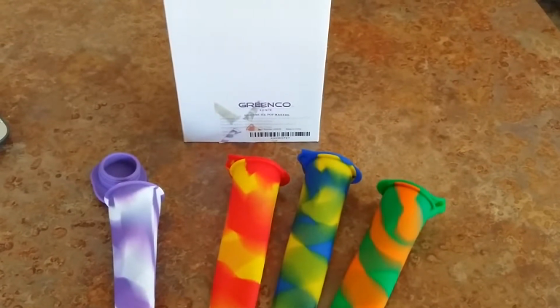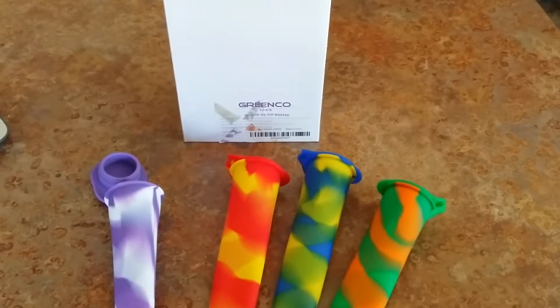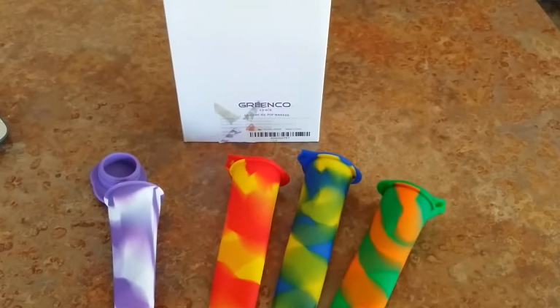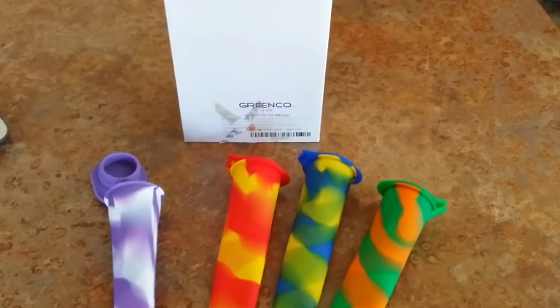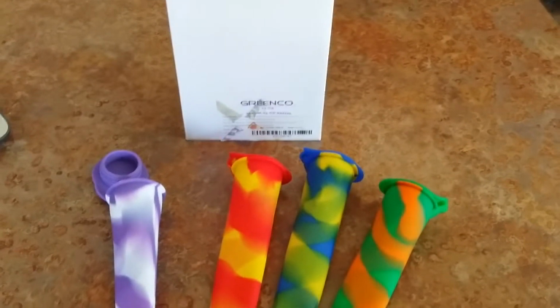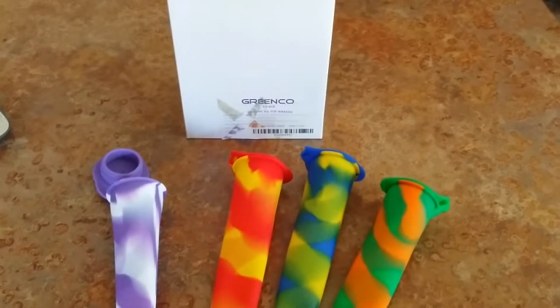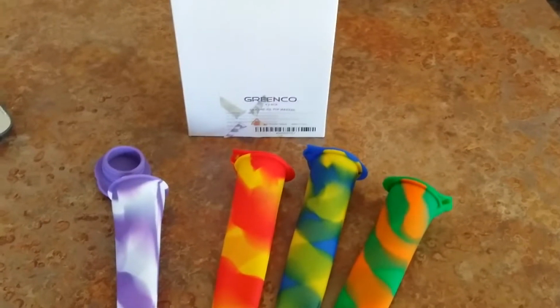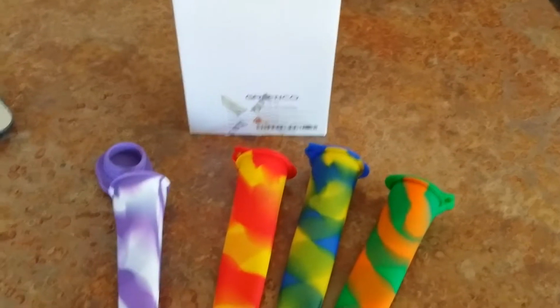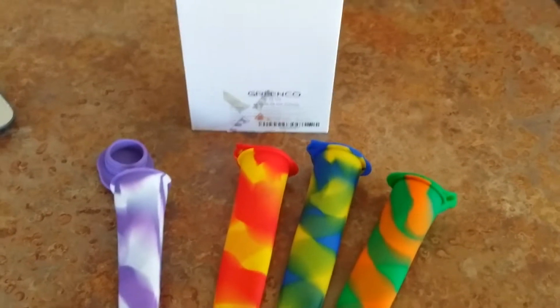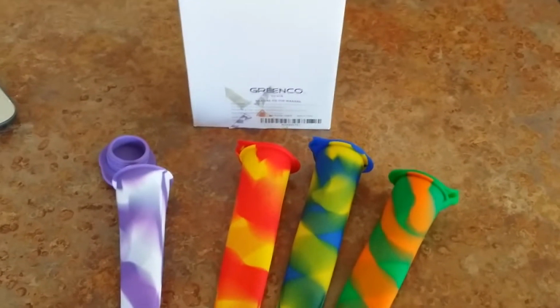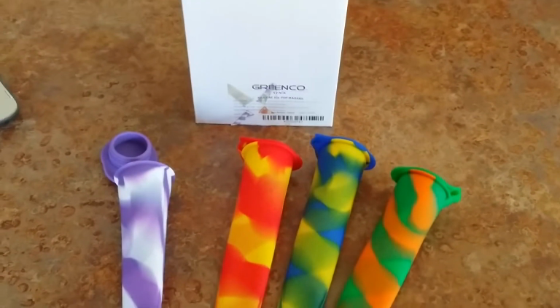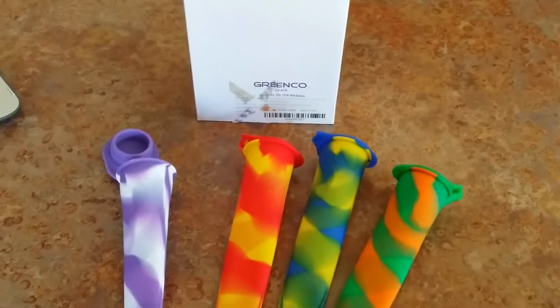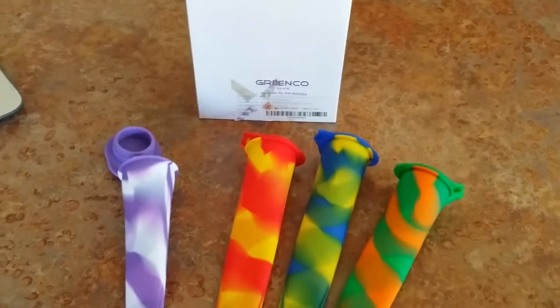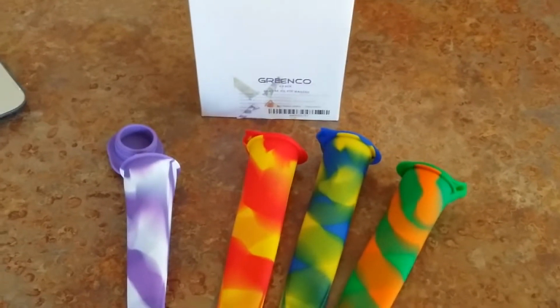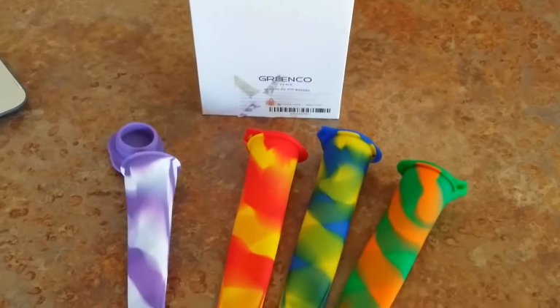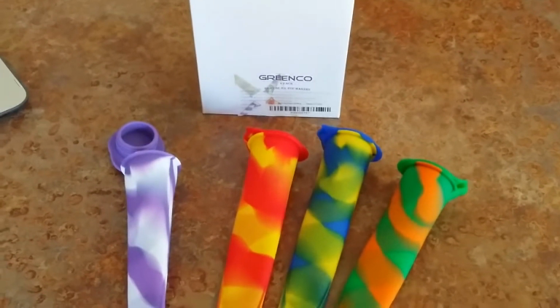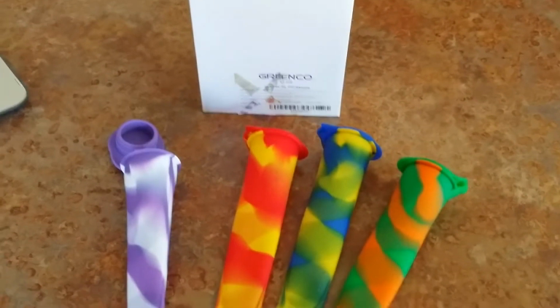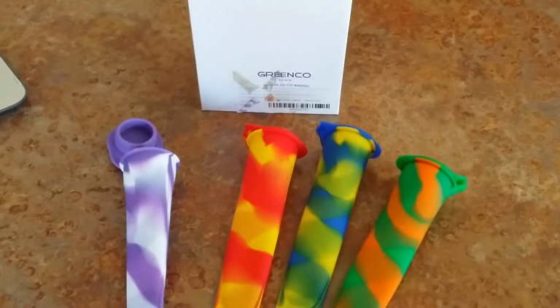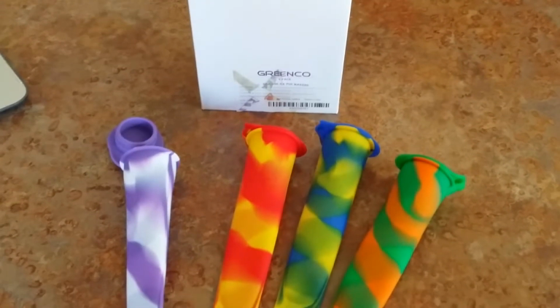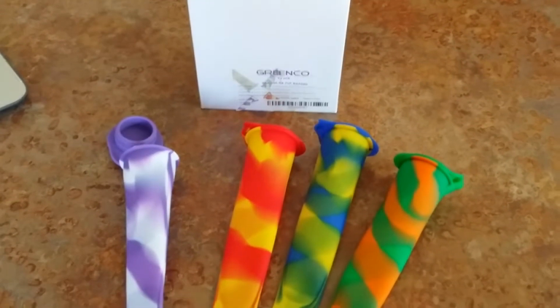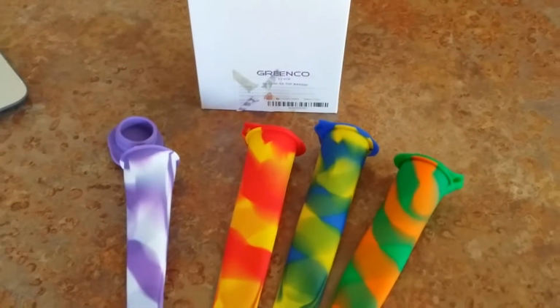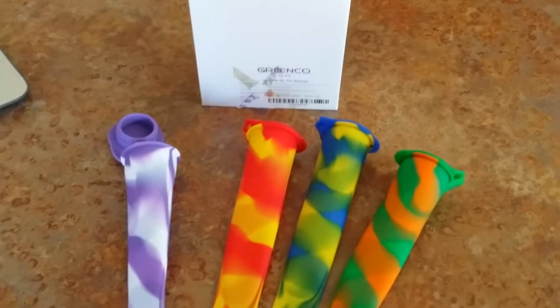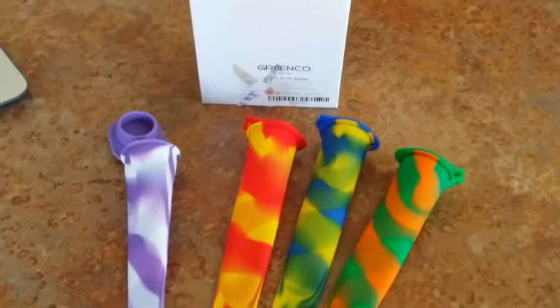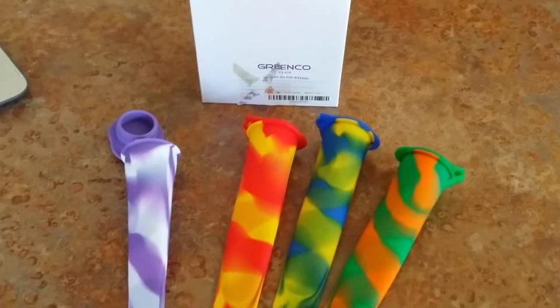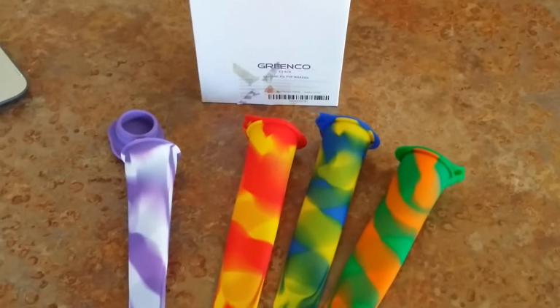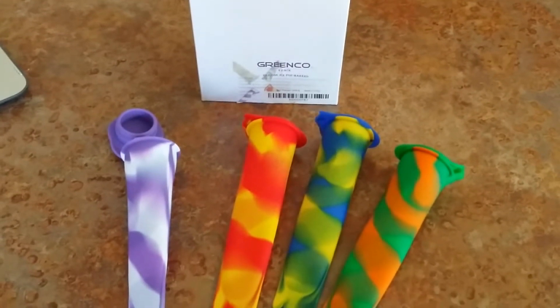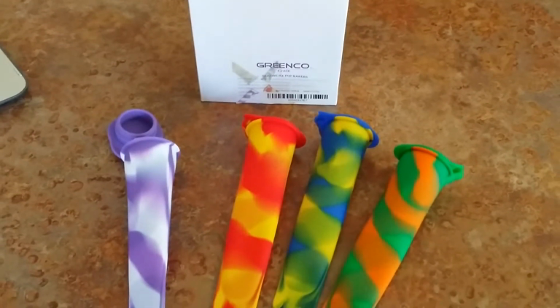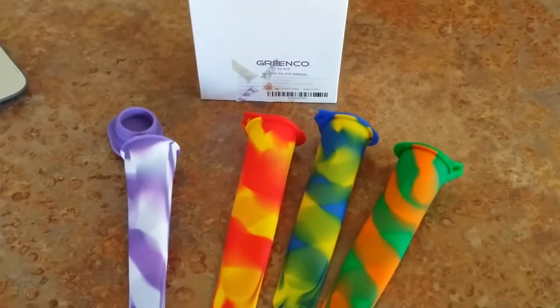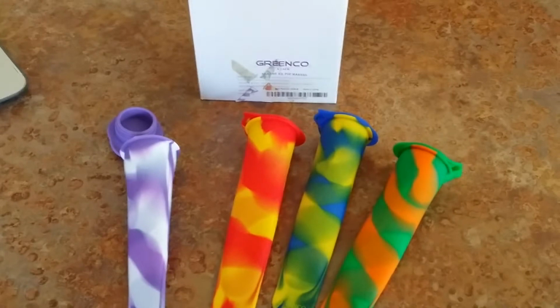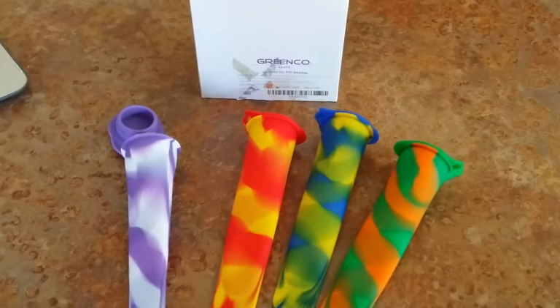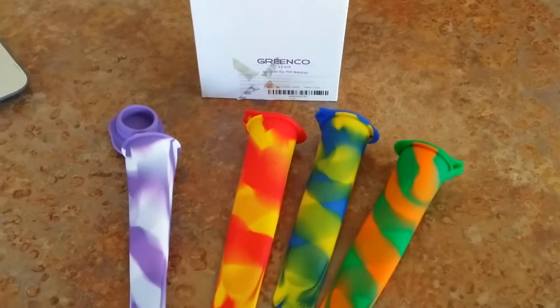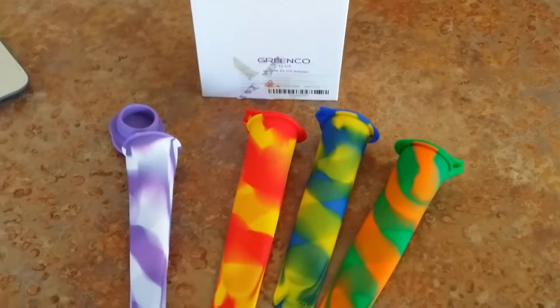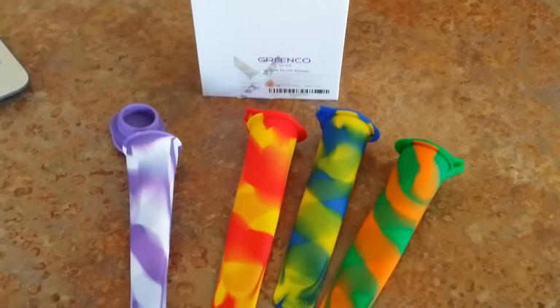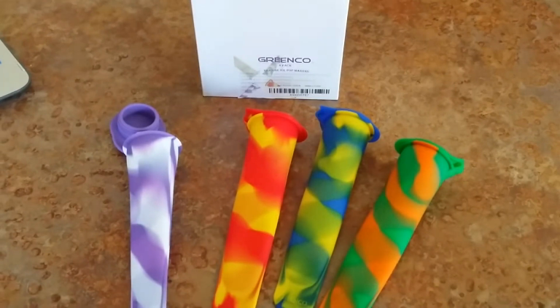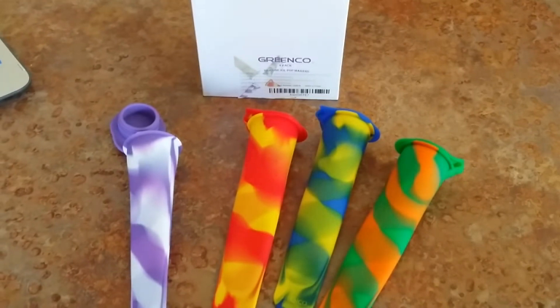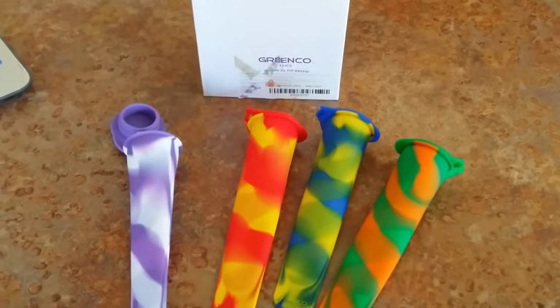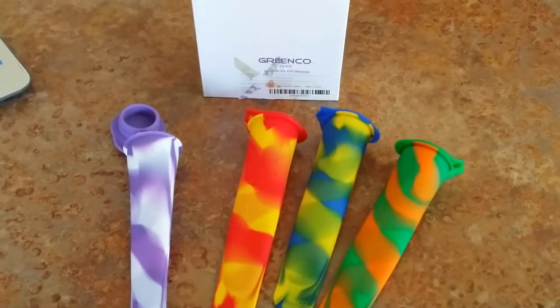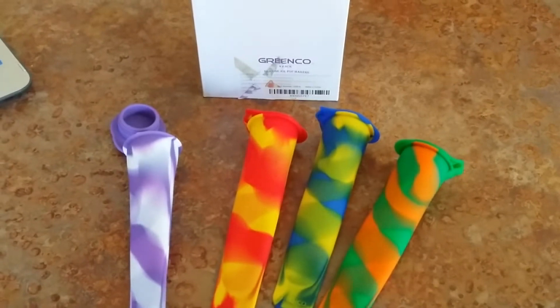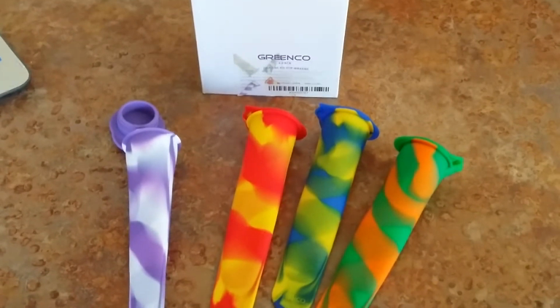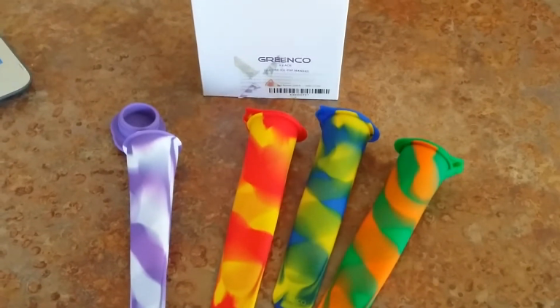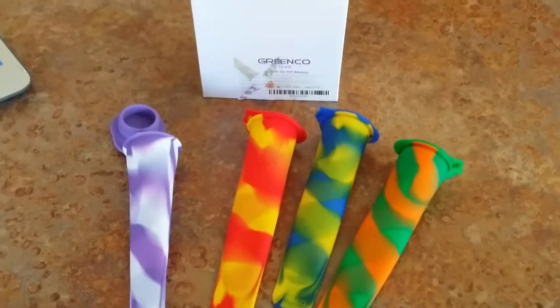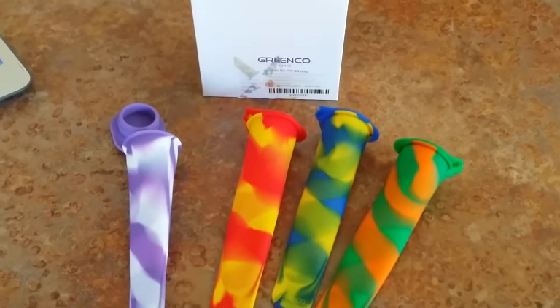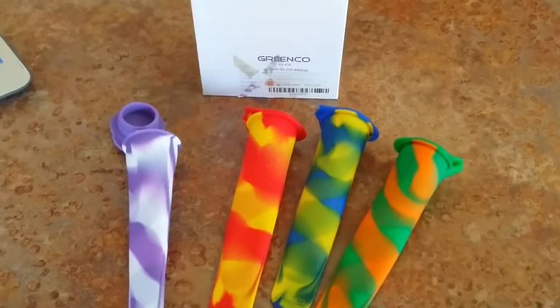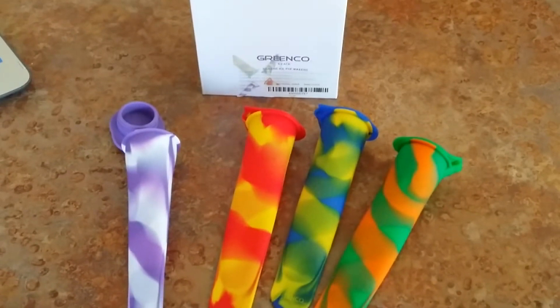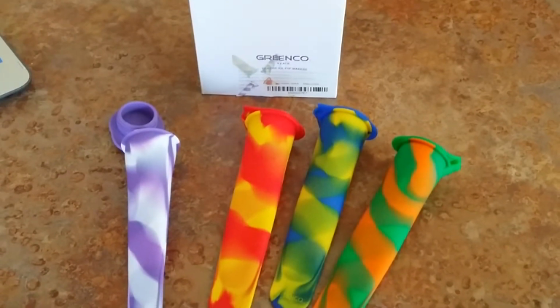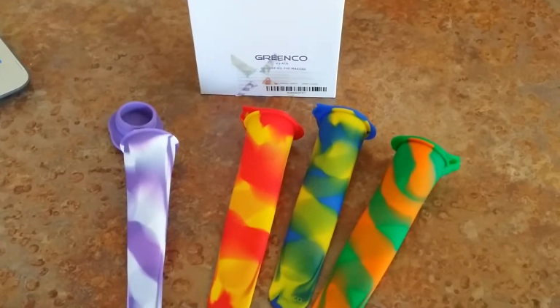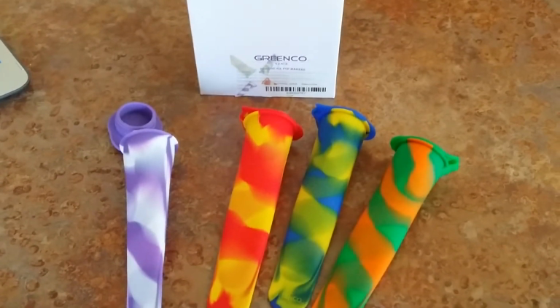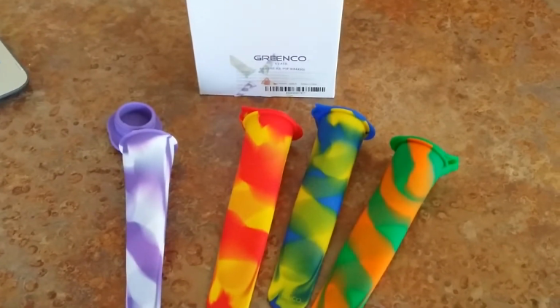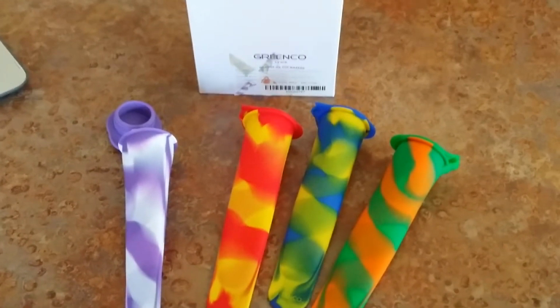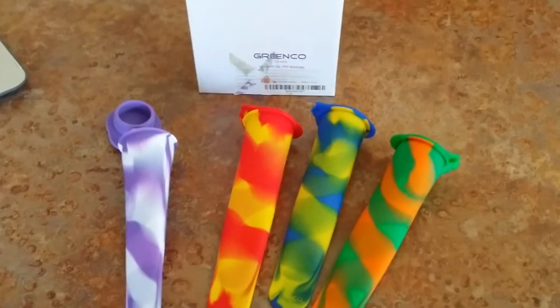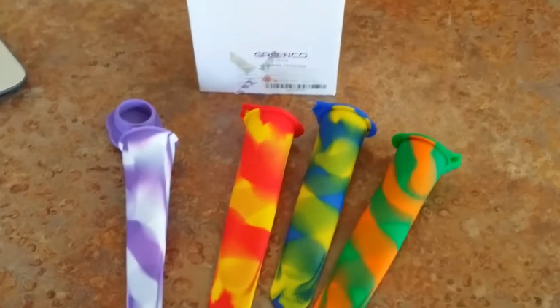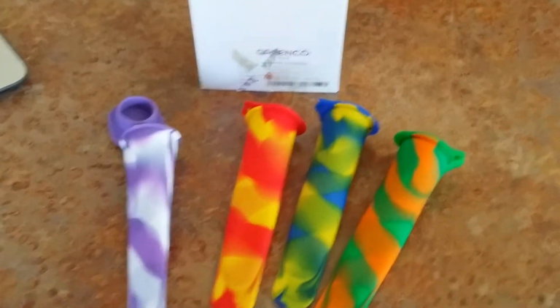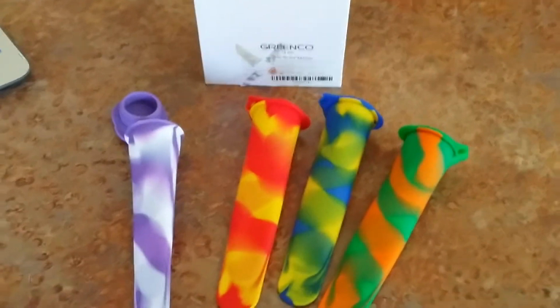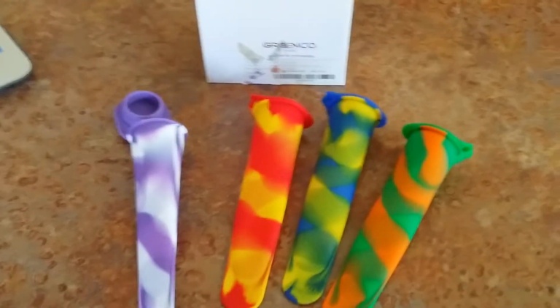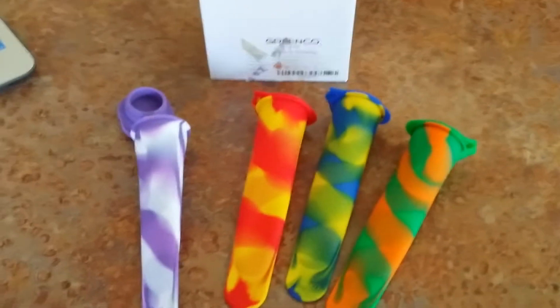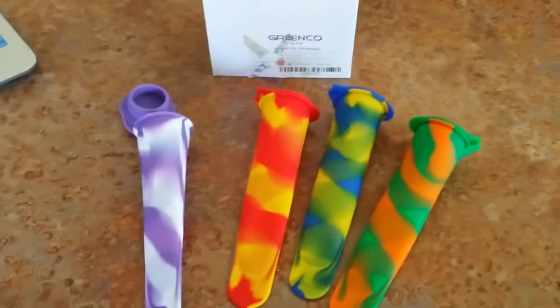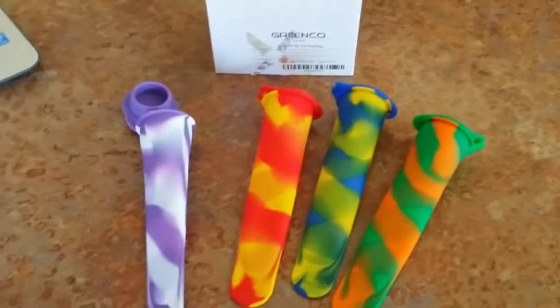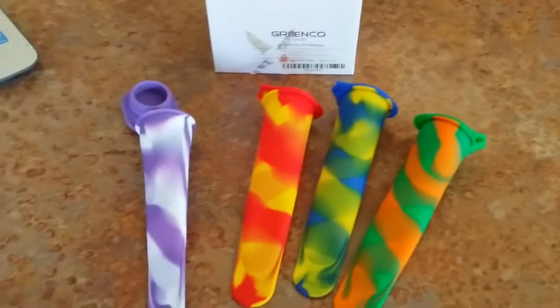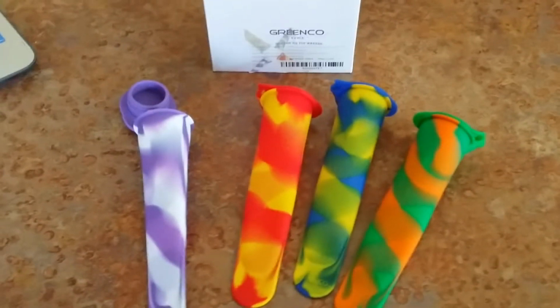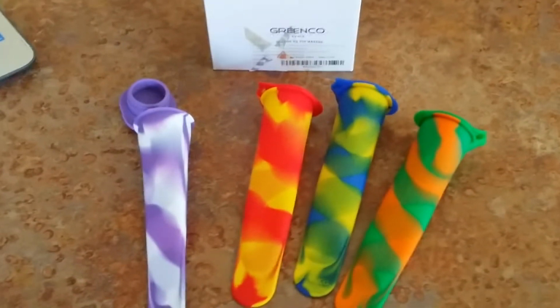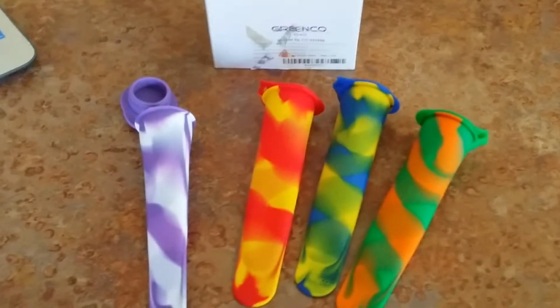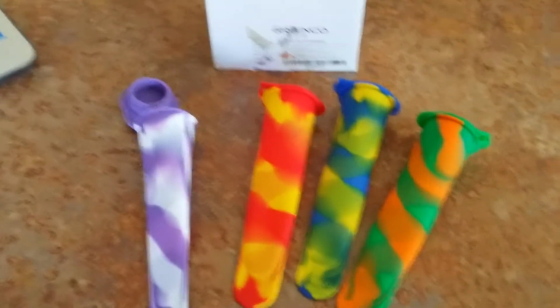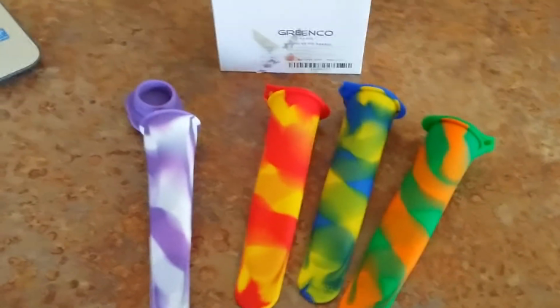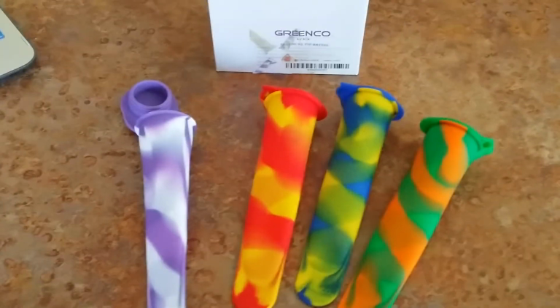Hi everyone, this is Jessica from OMG Goodies. I want to tell you about the Green Co. 4-piece silicone popsicle makers.